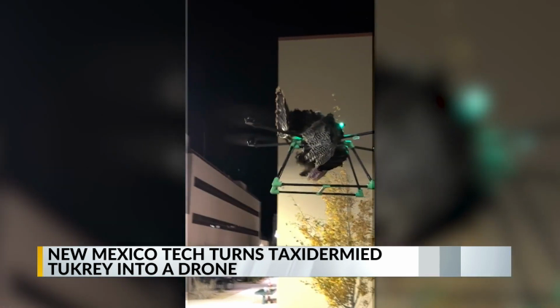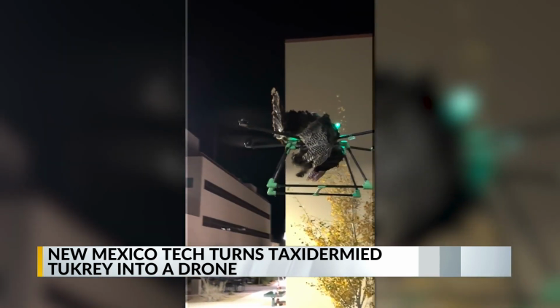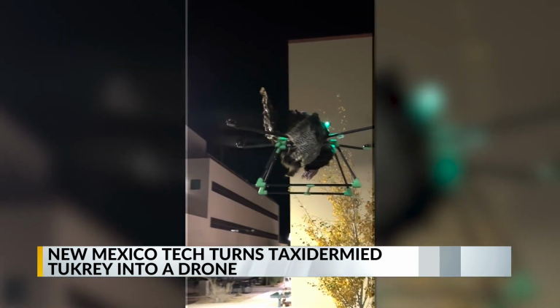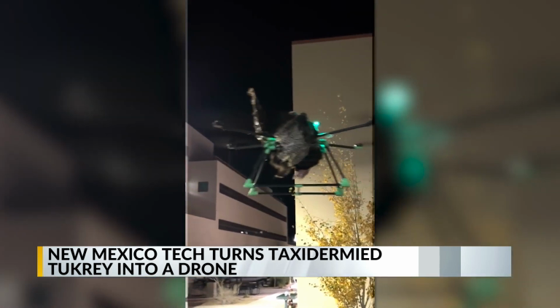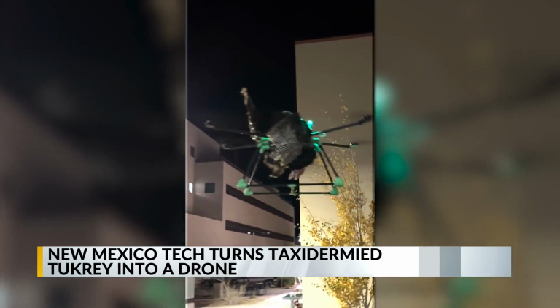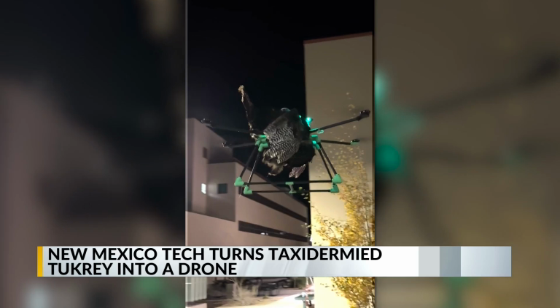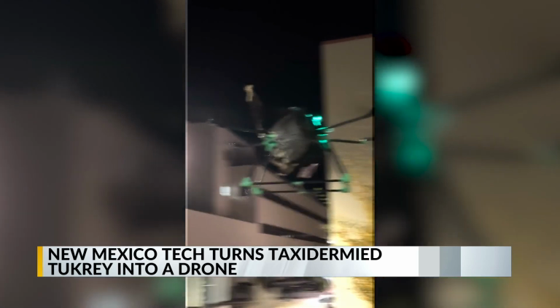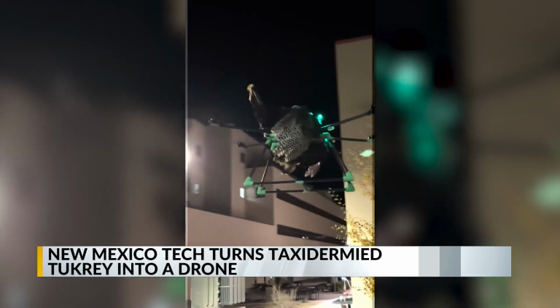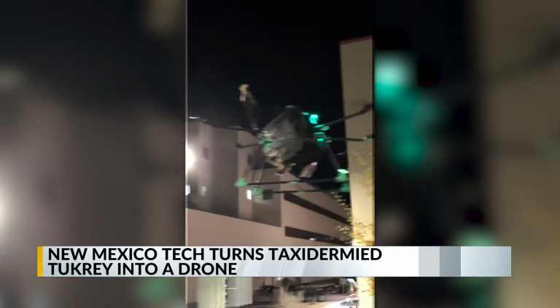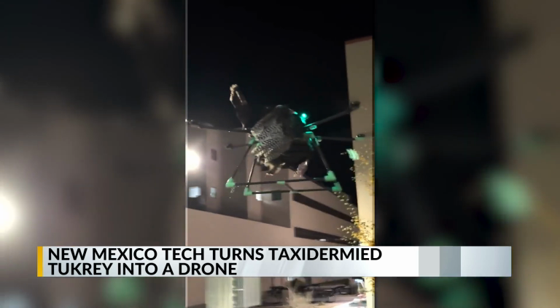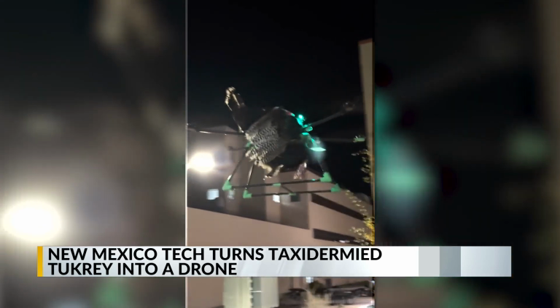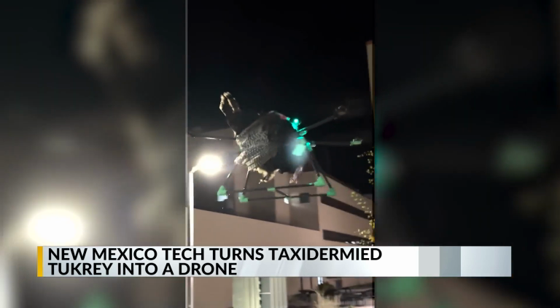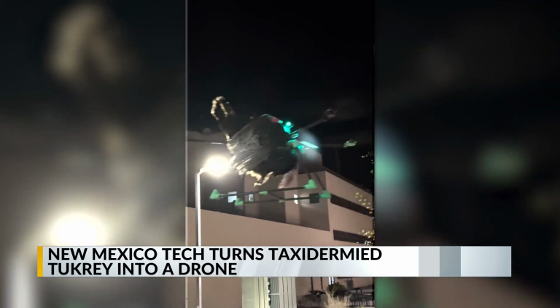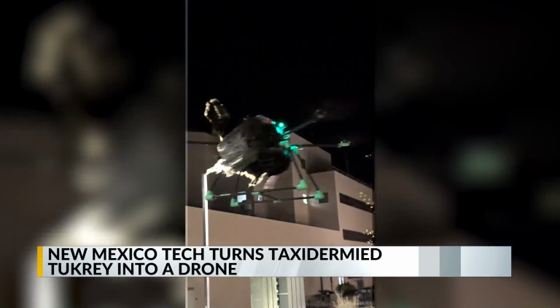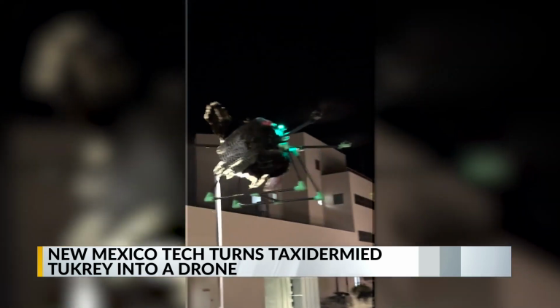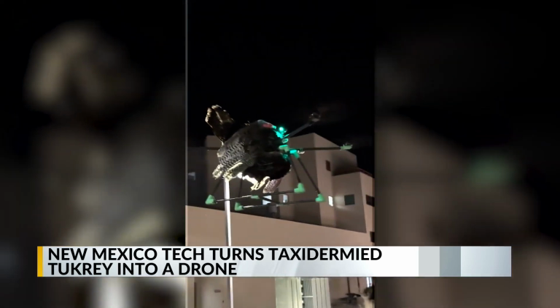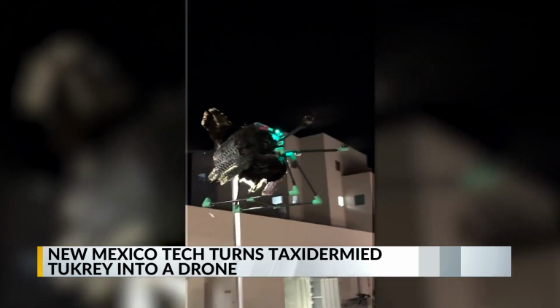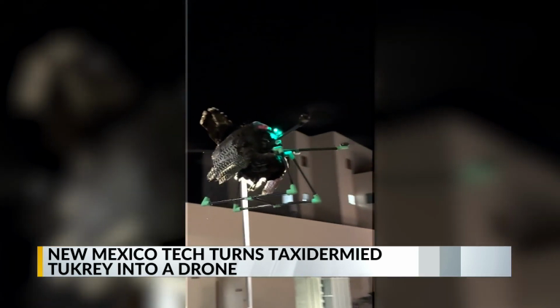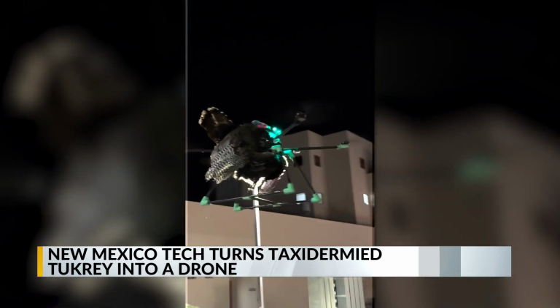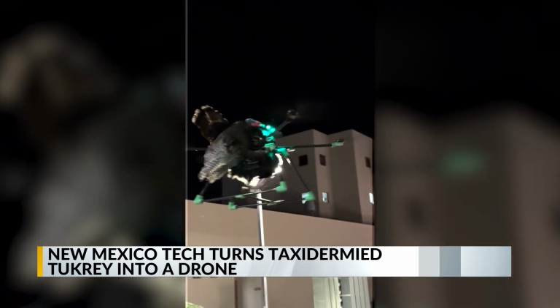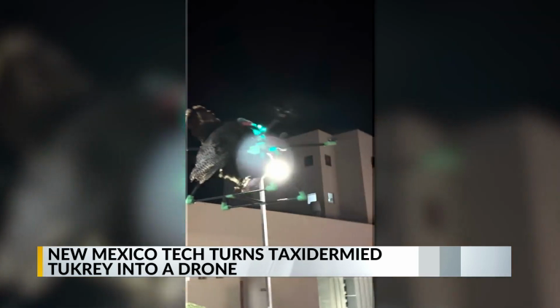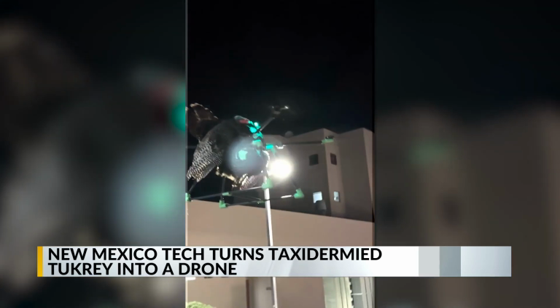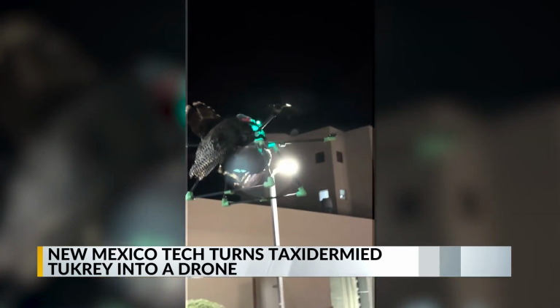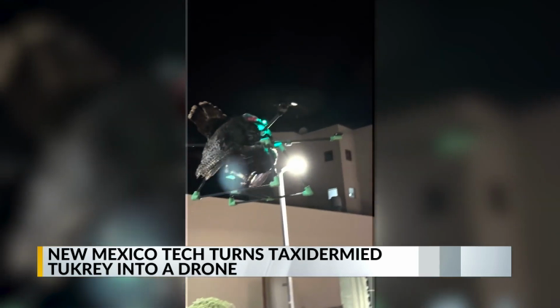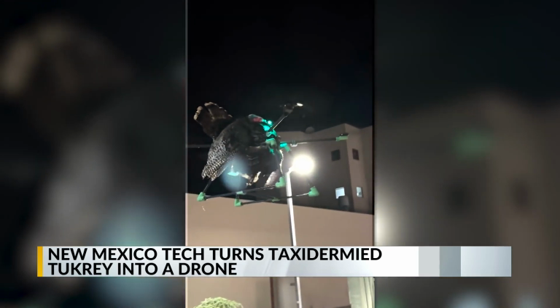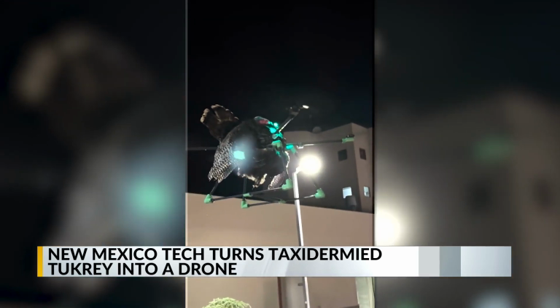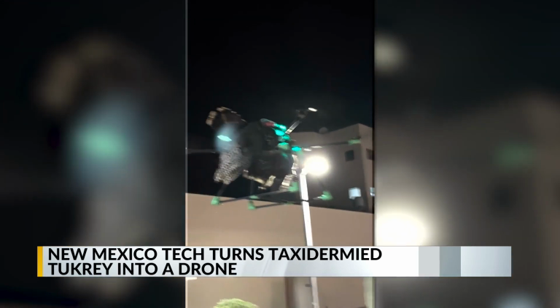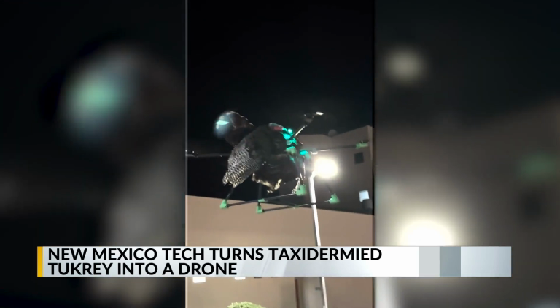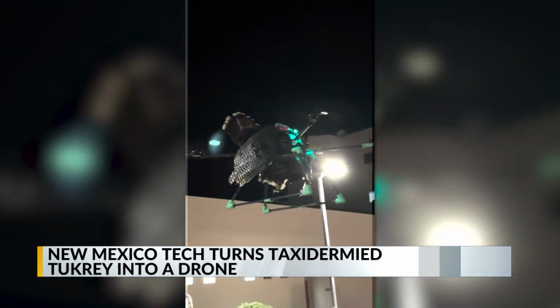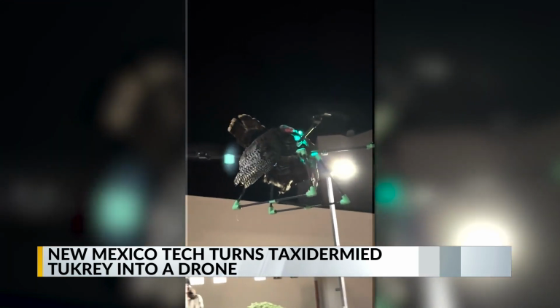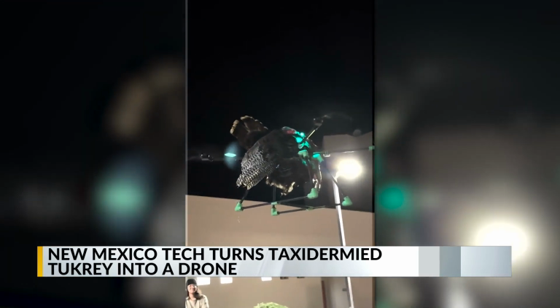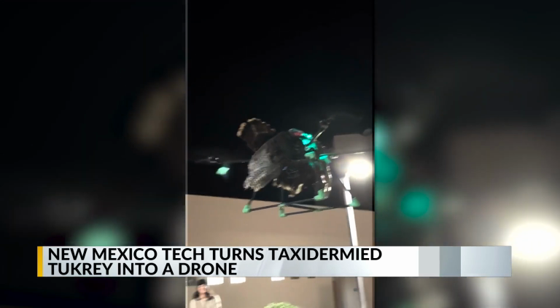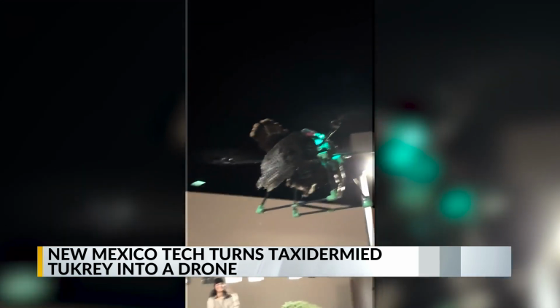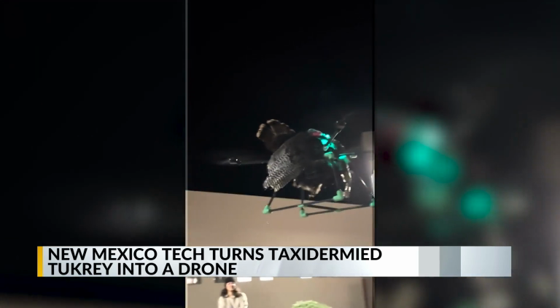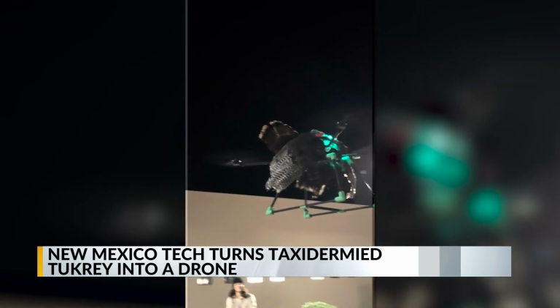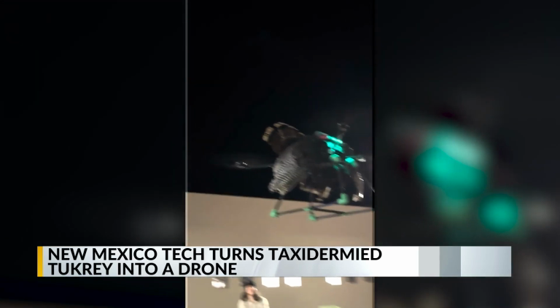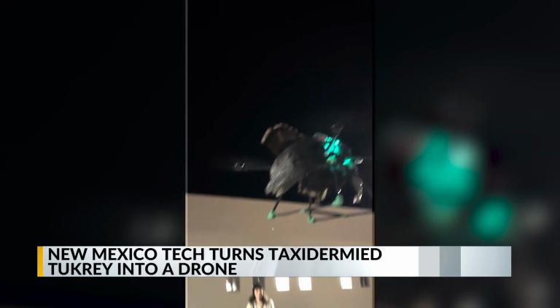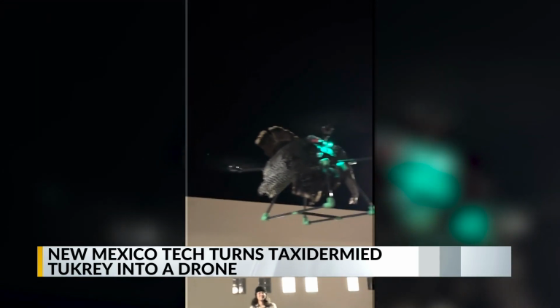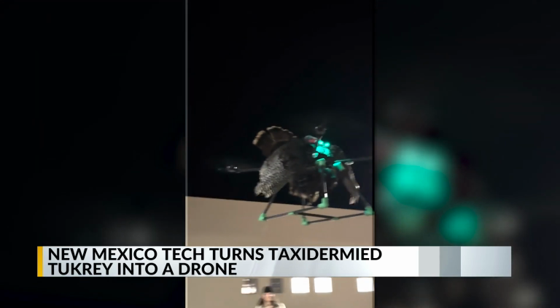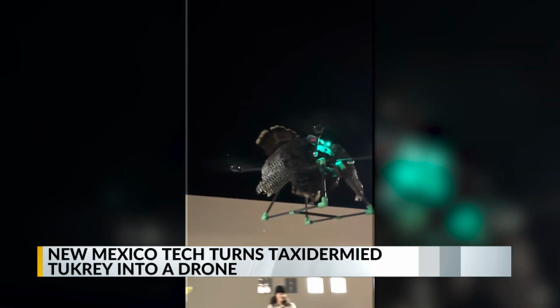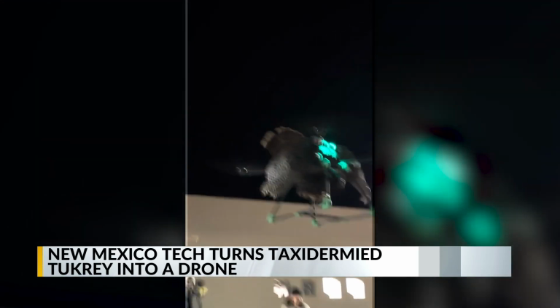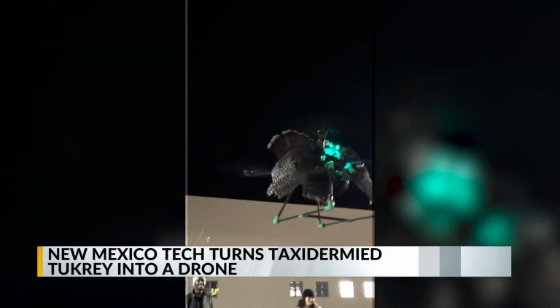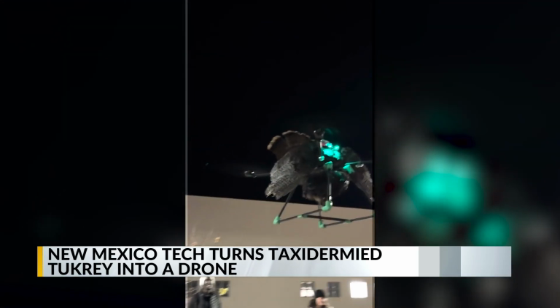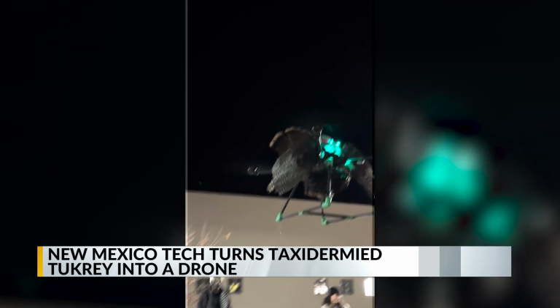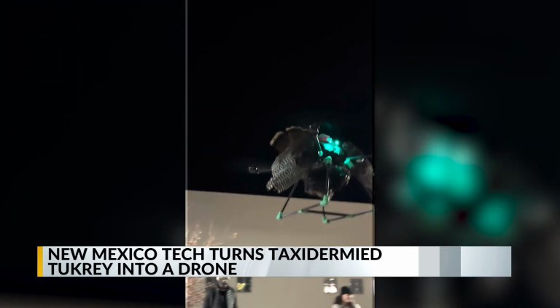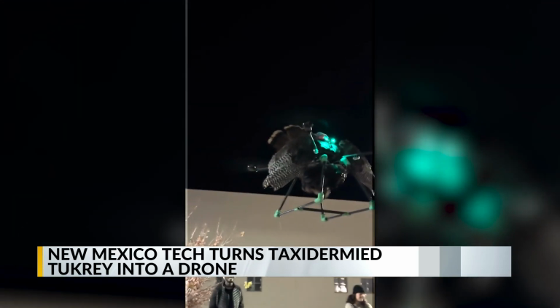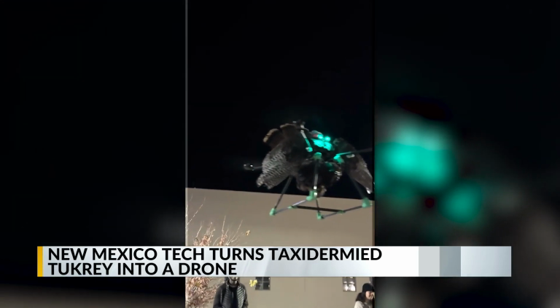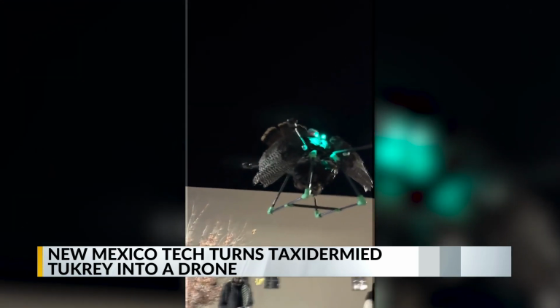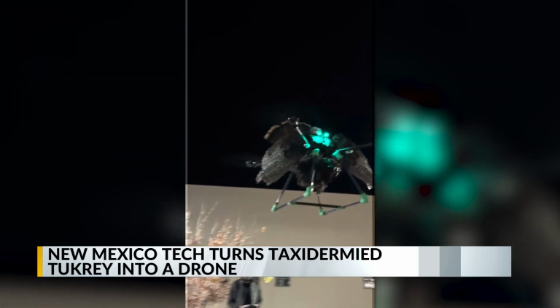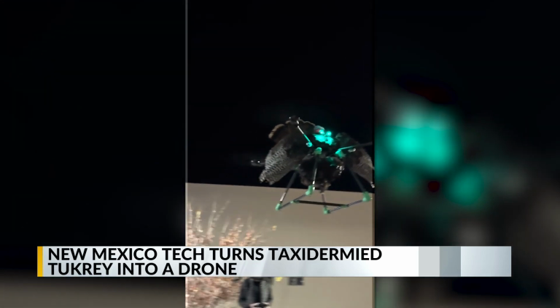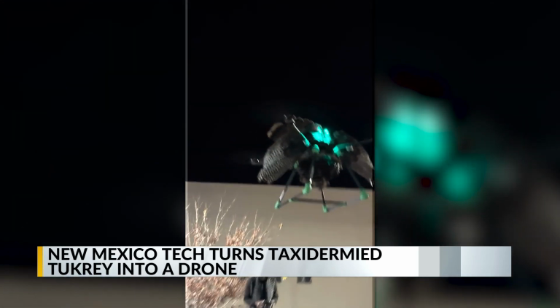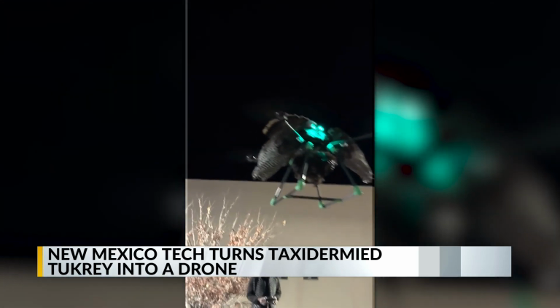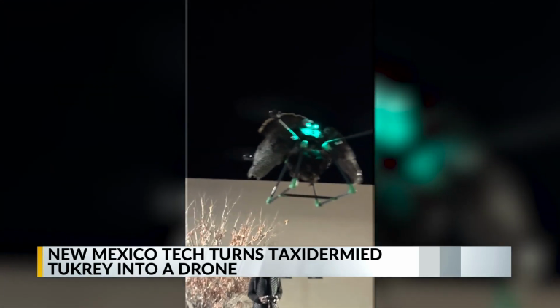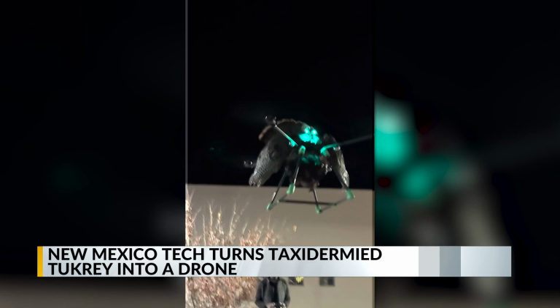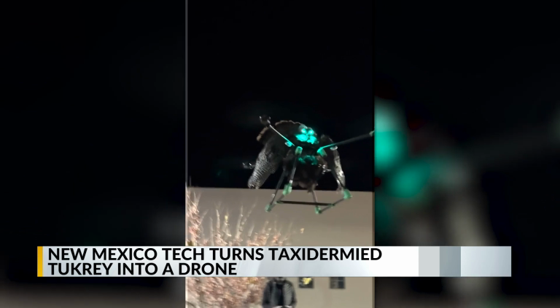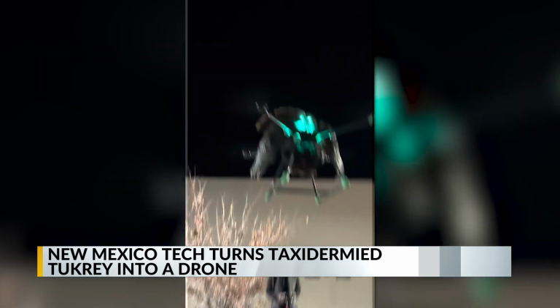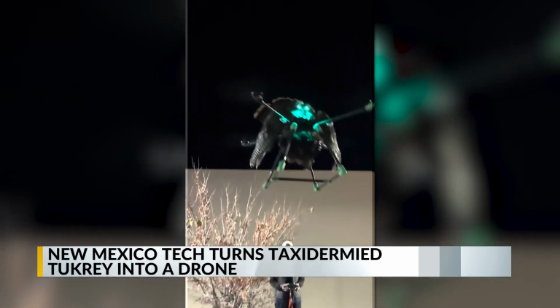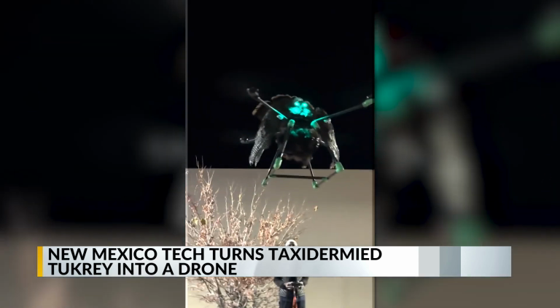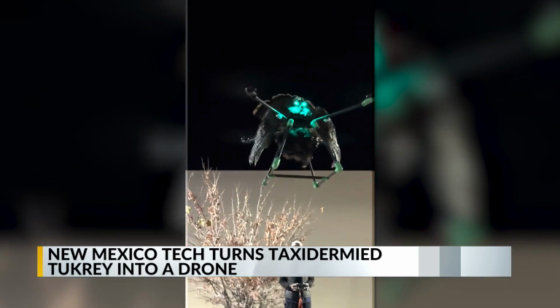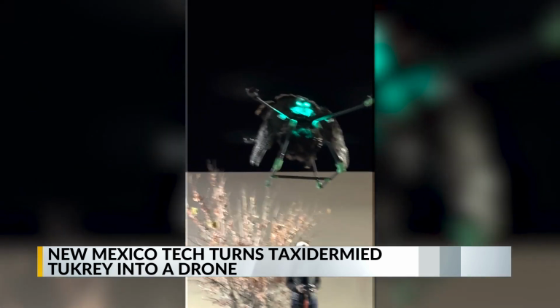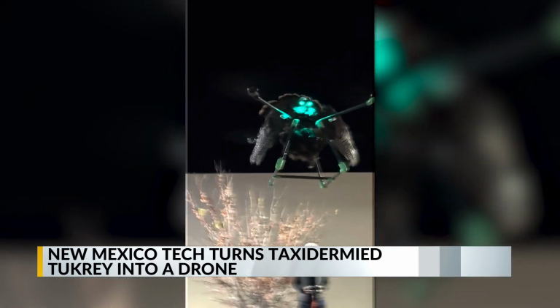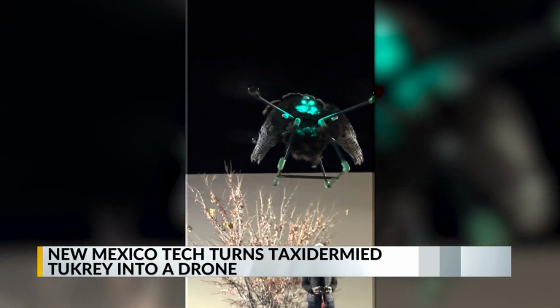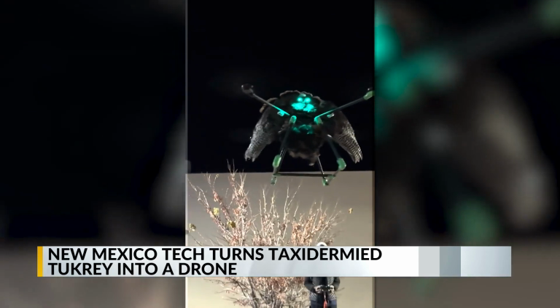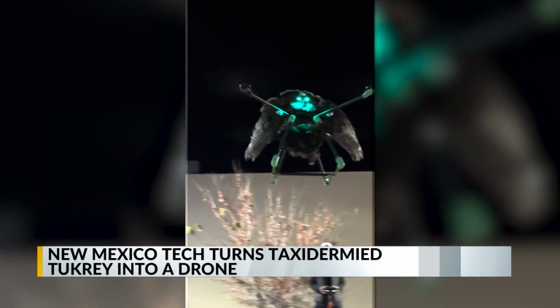The bird took its first flight yesterday and it weighed around 11 pounds. I'm sorry, what? Very complicated. This is just complicated.